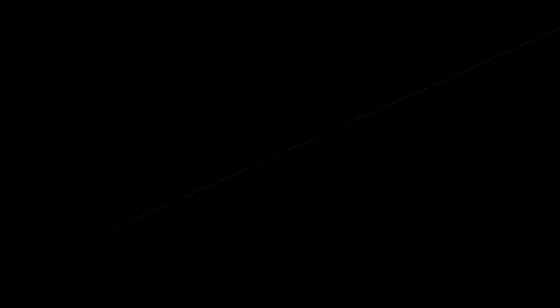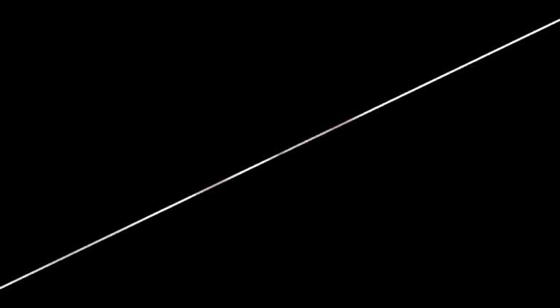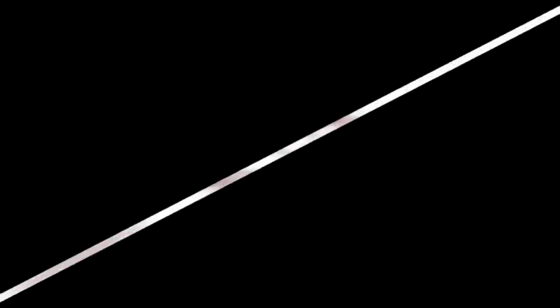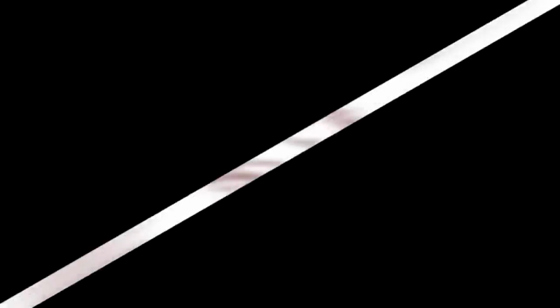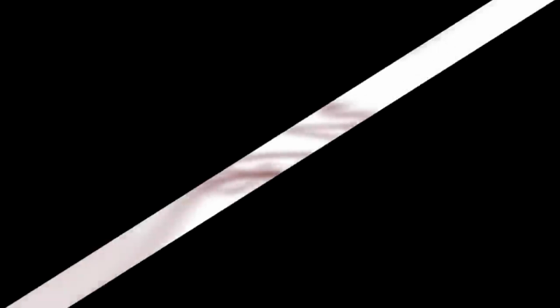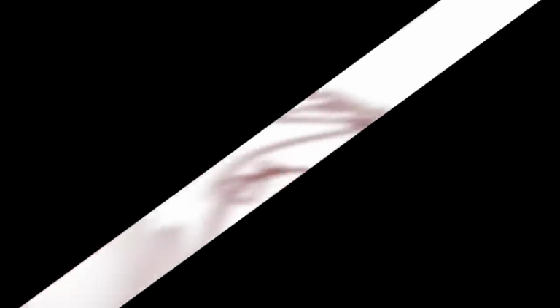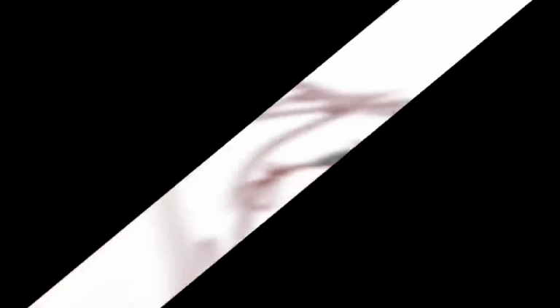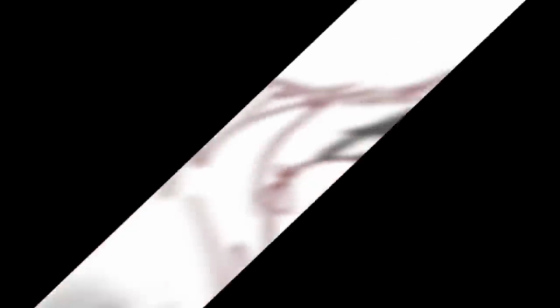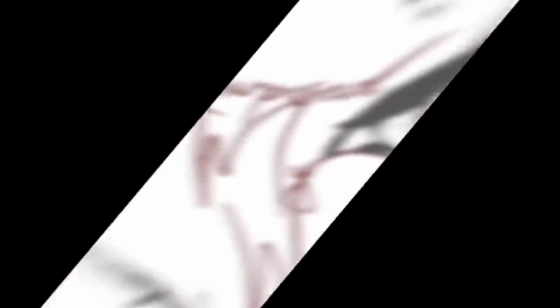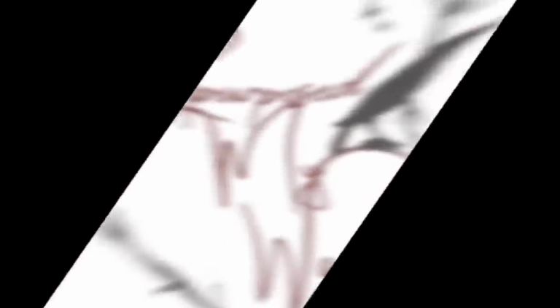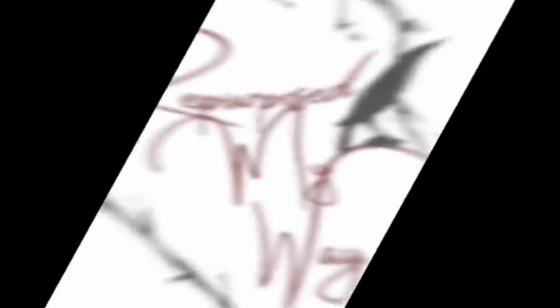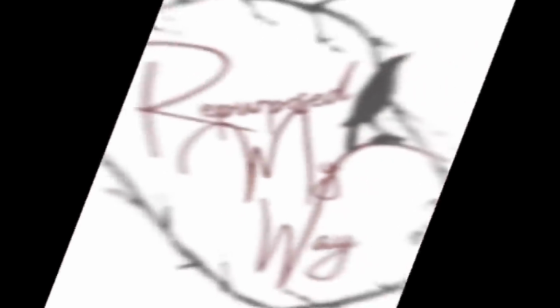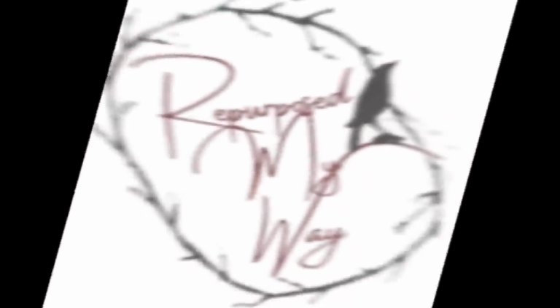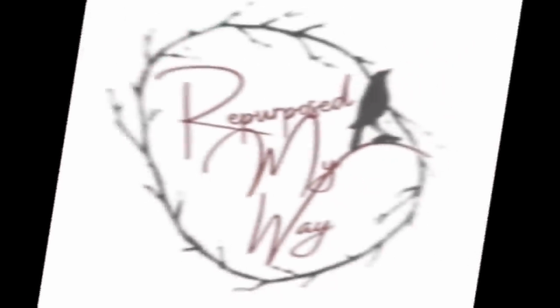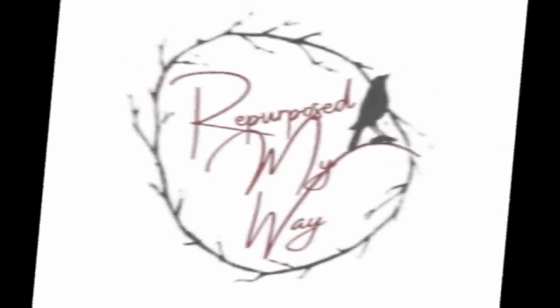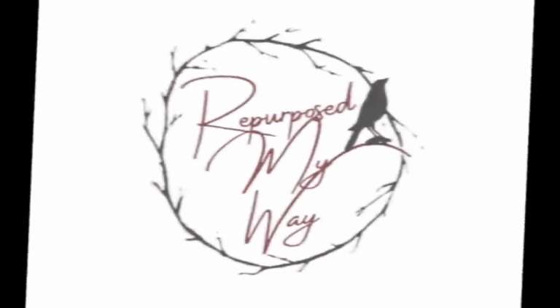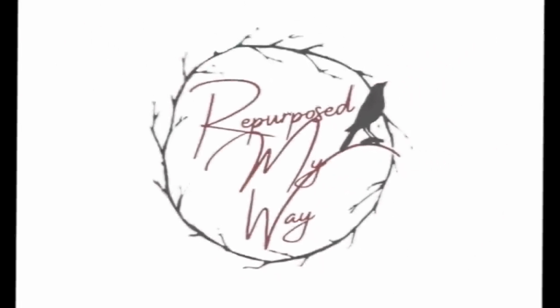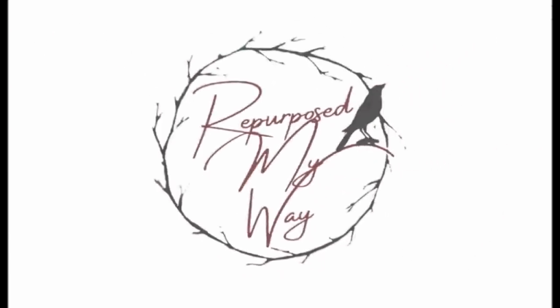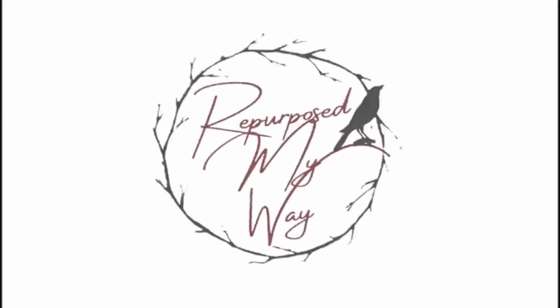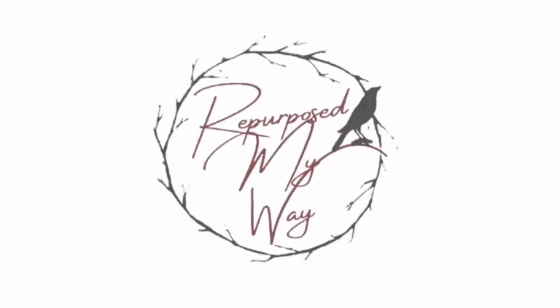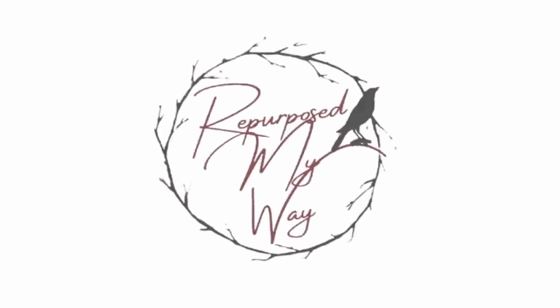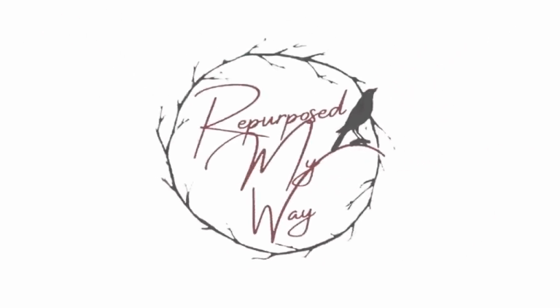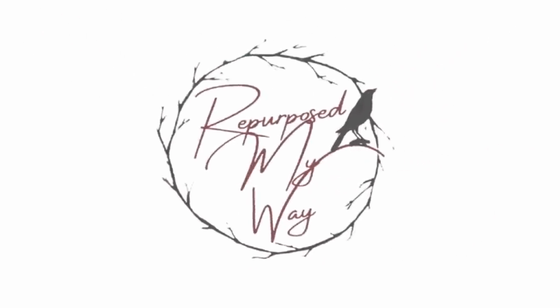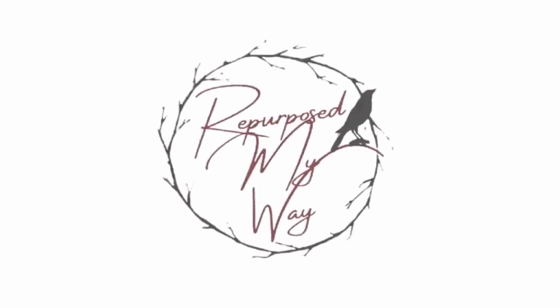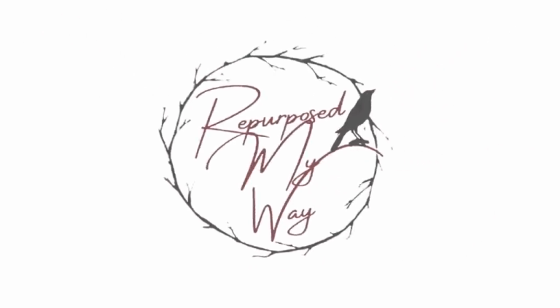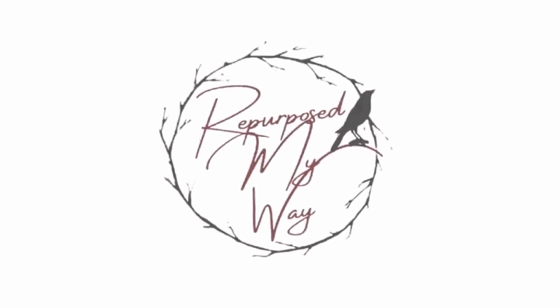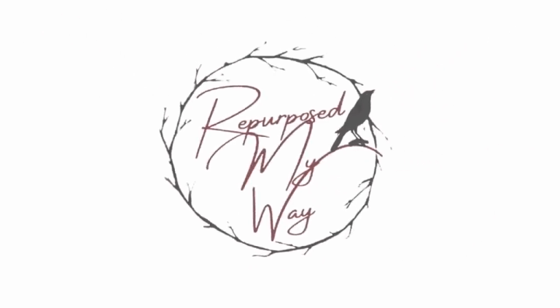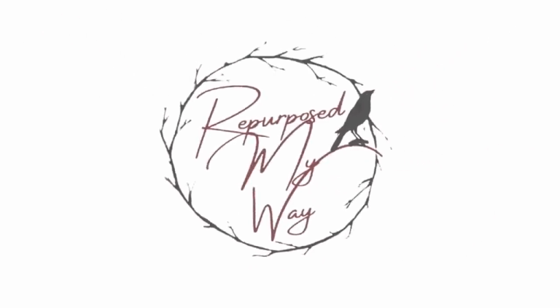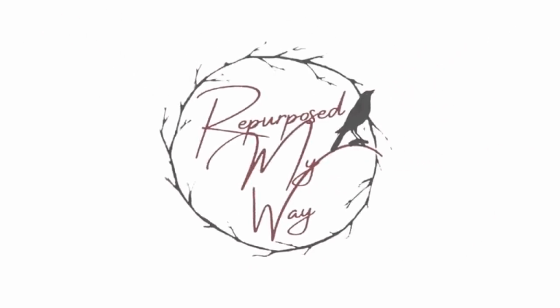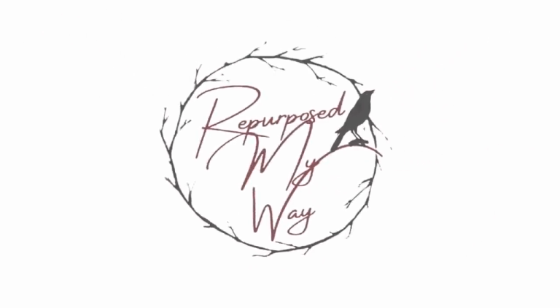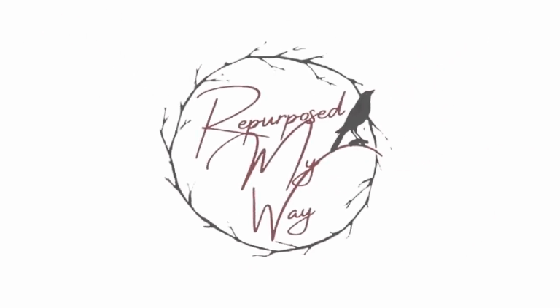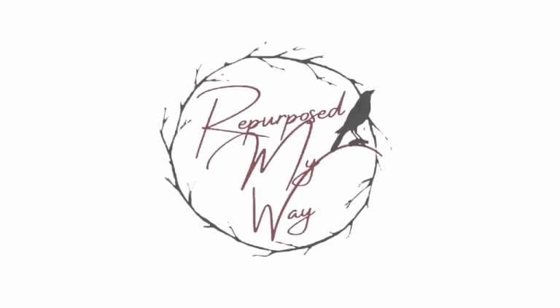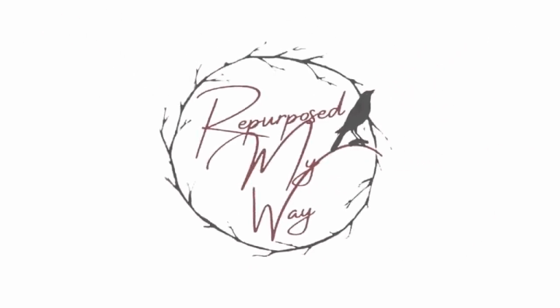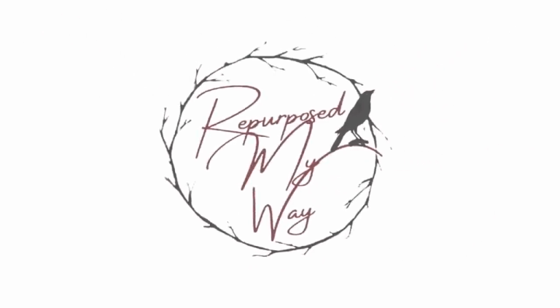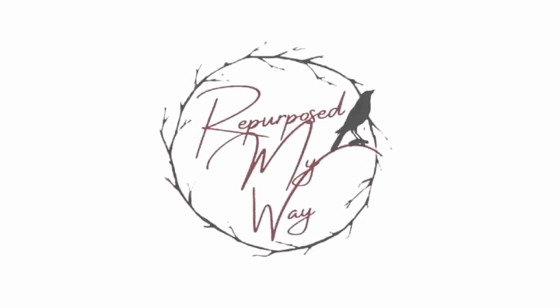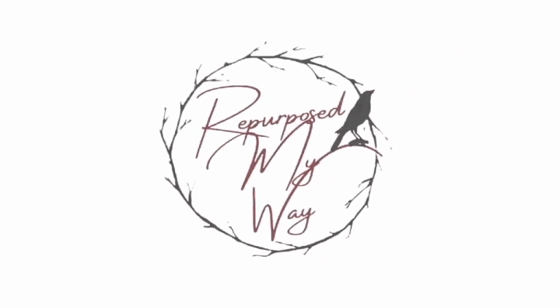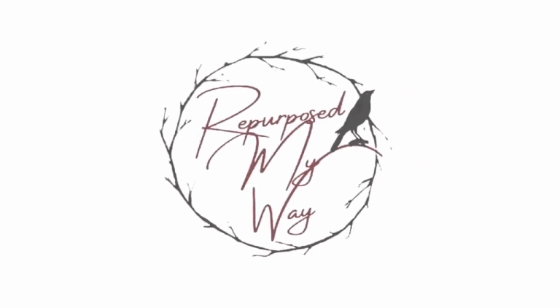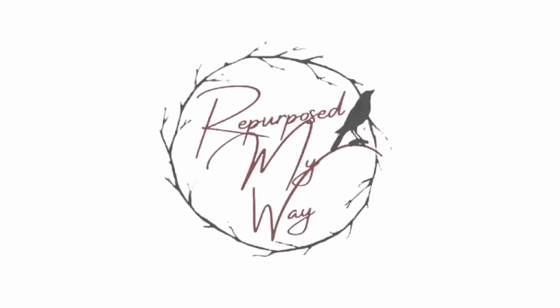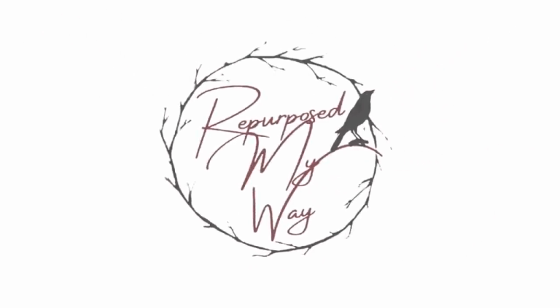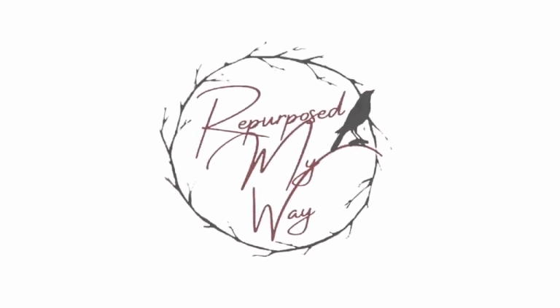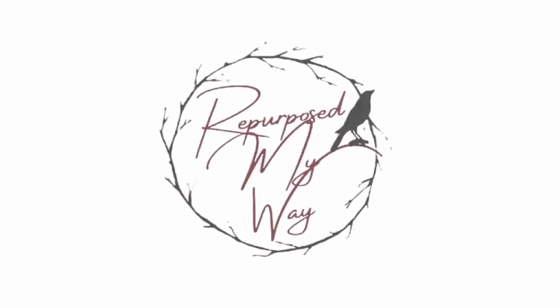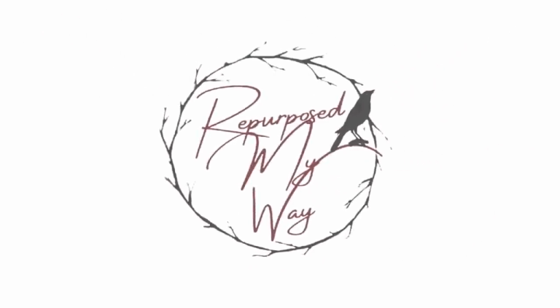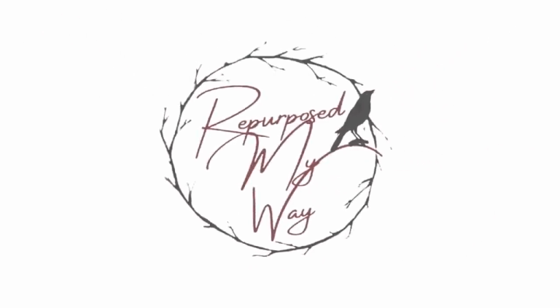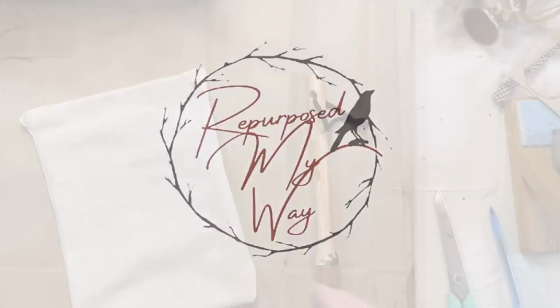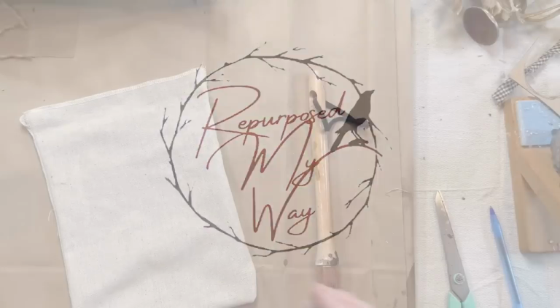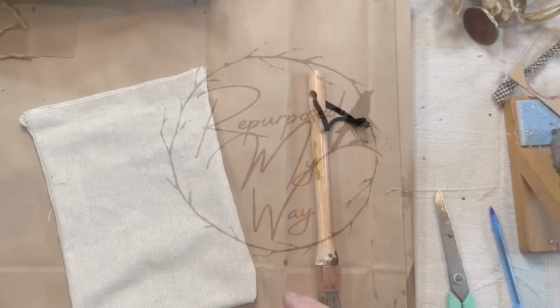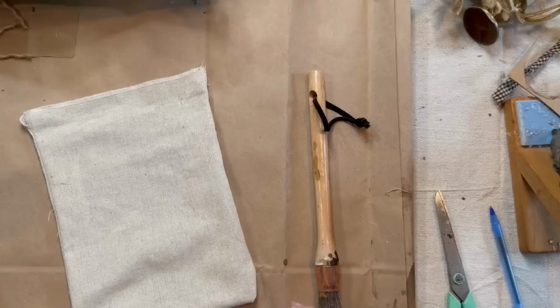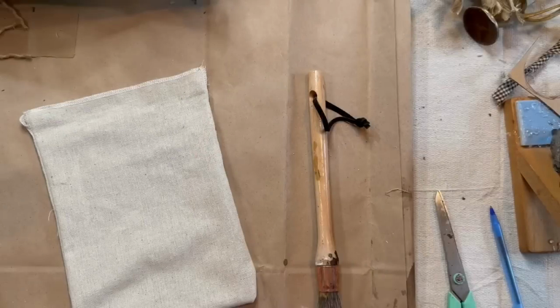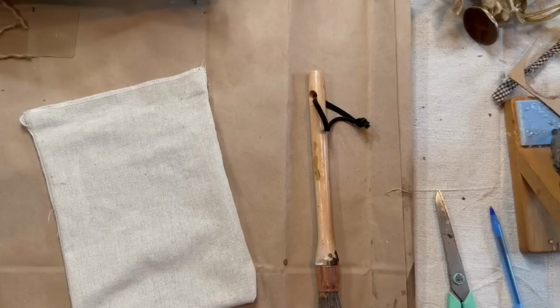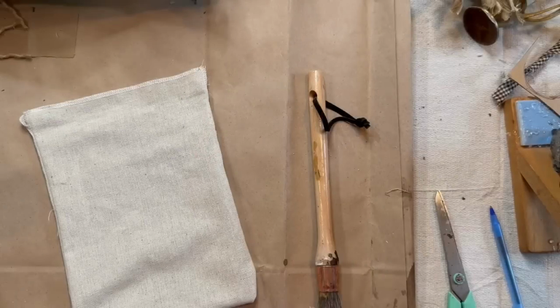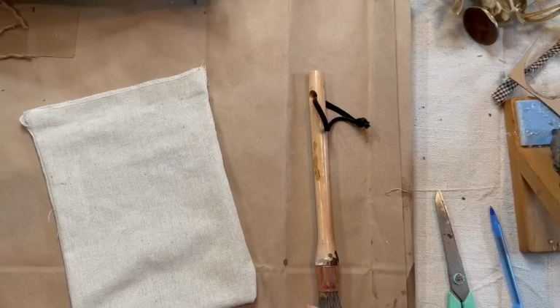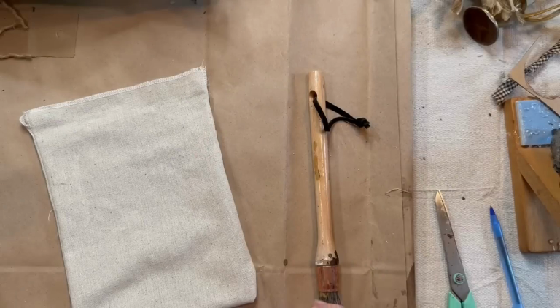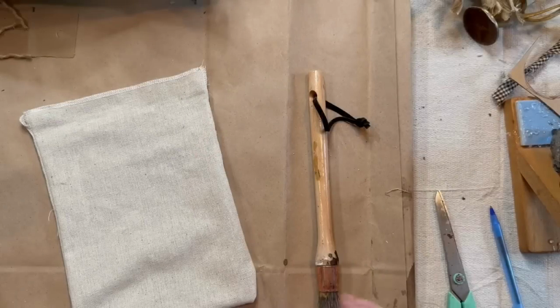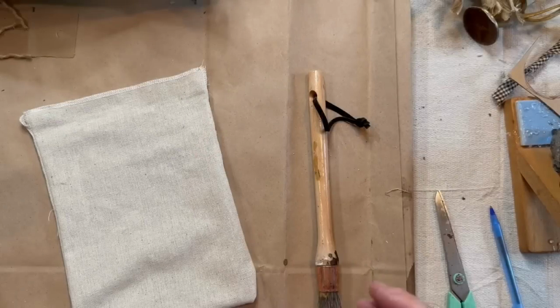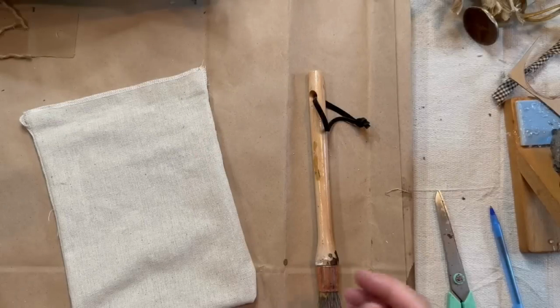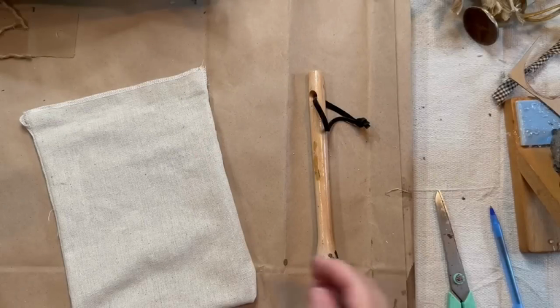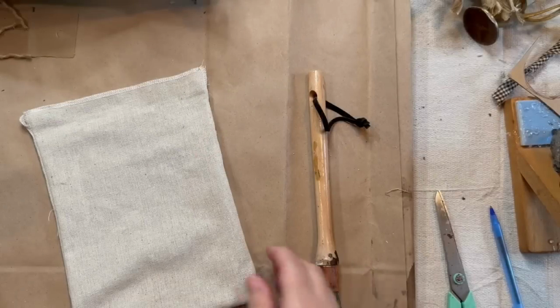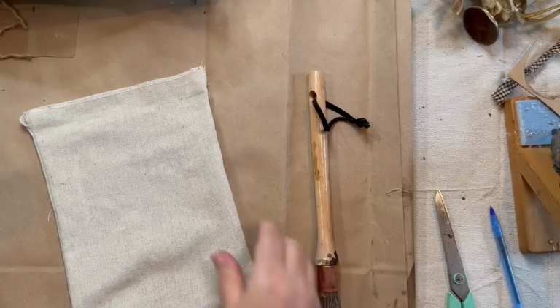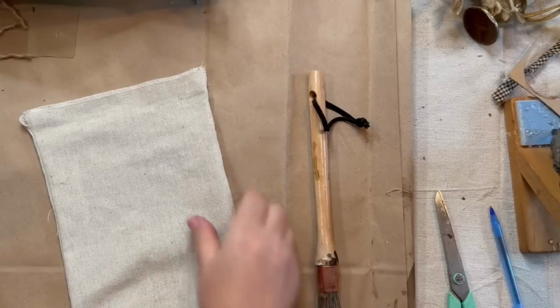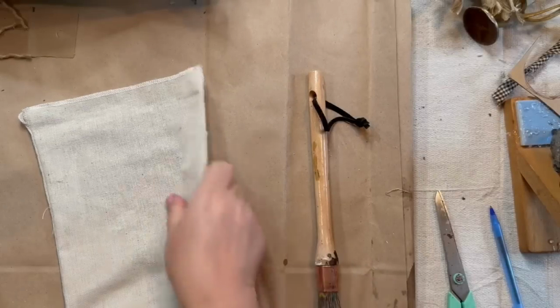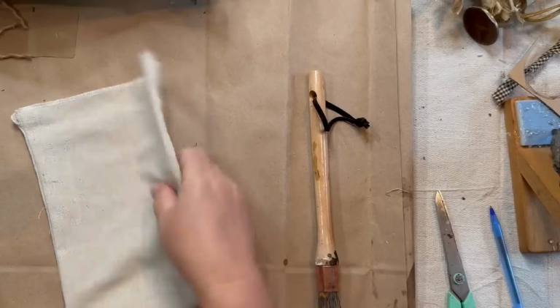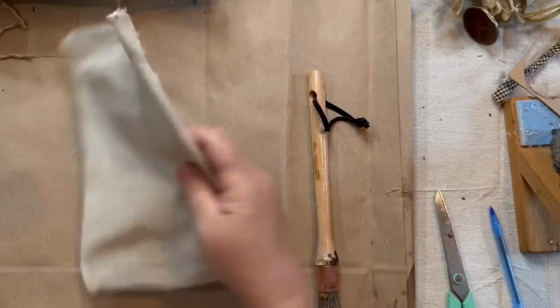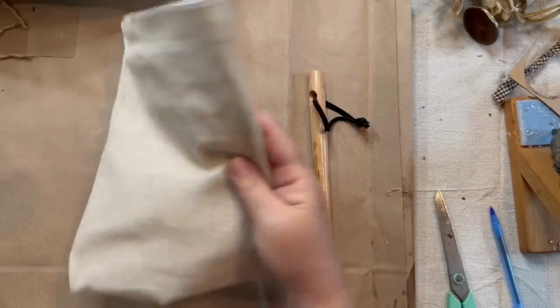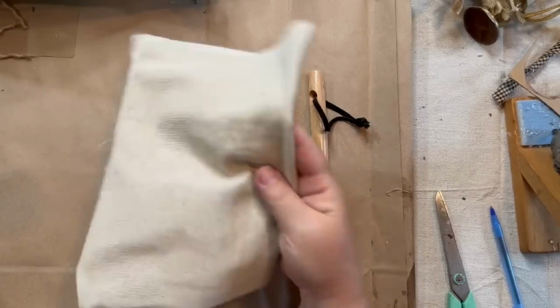Hello, my crafty loving friends. Welcome to Repurpose My Way. I'm Shelly. Let's do some cool lighted home decor with these burlap bags.